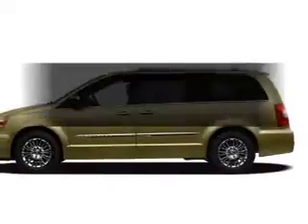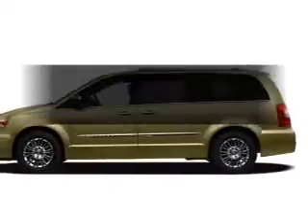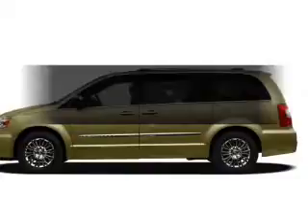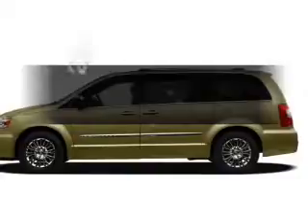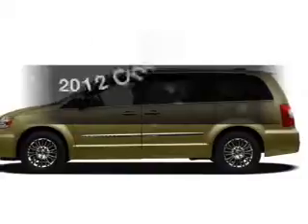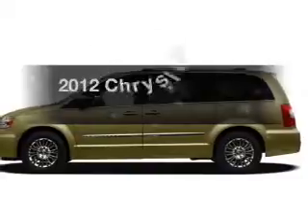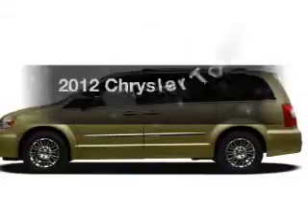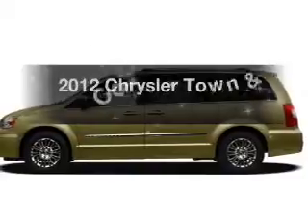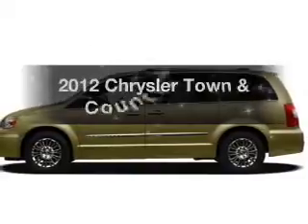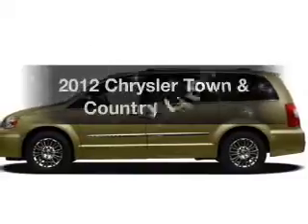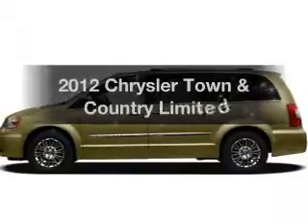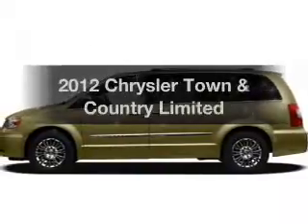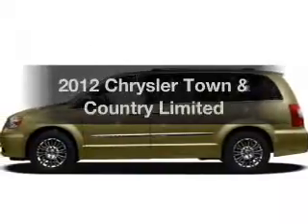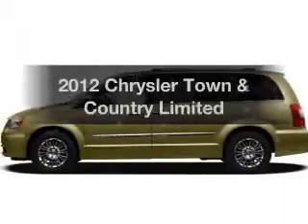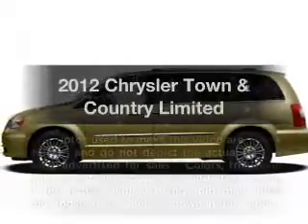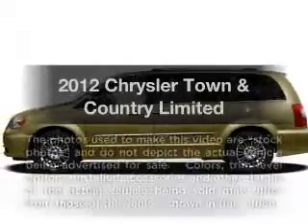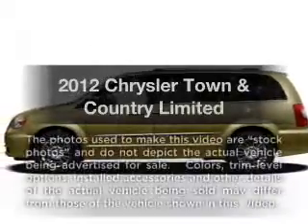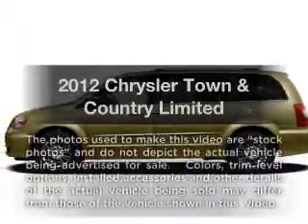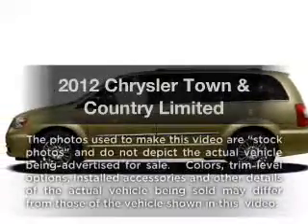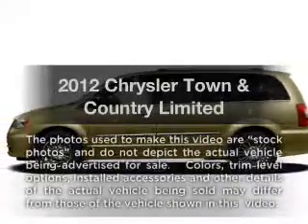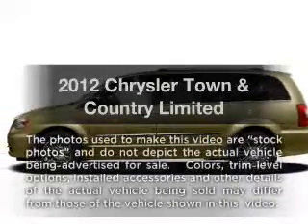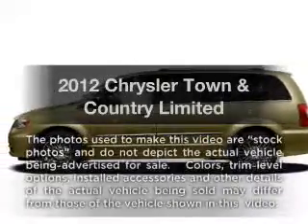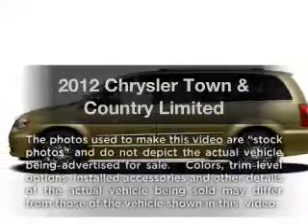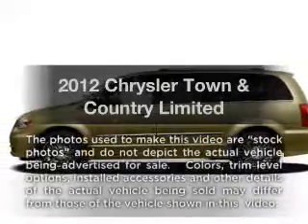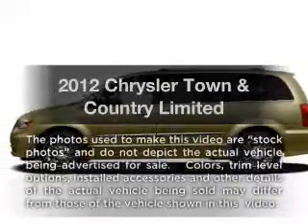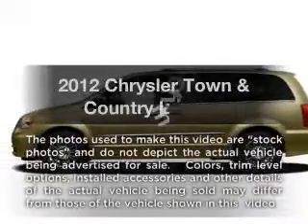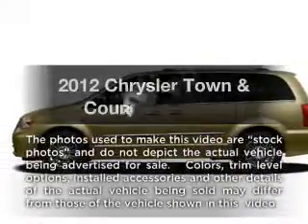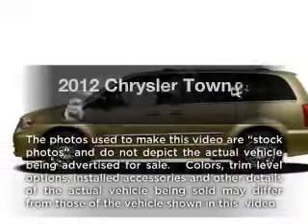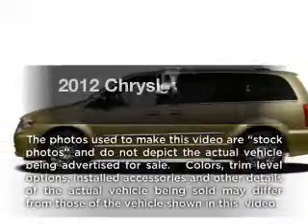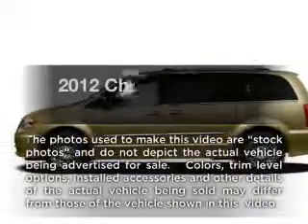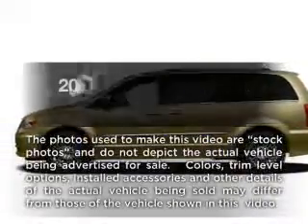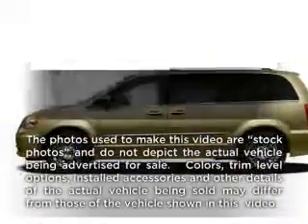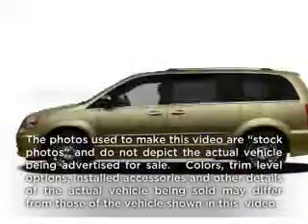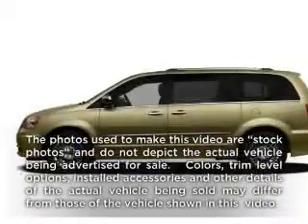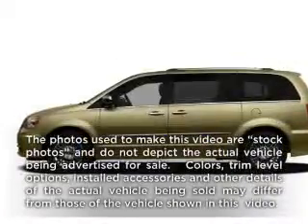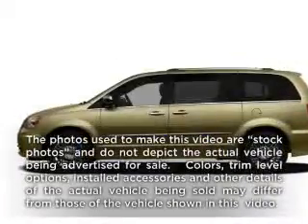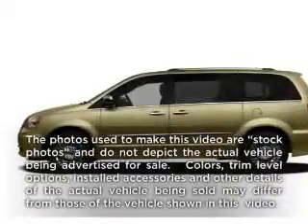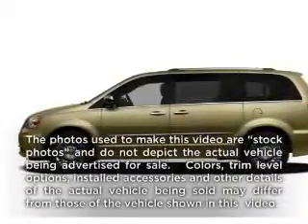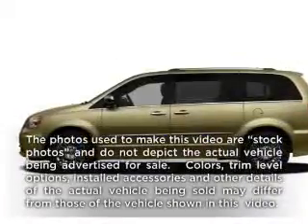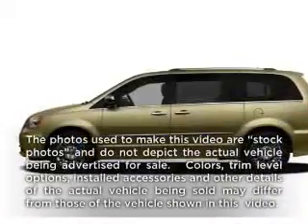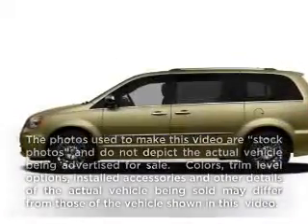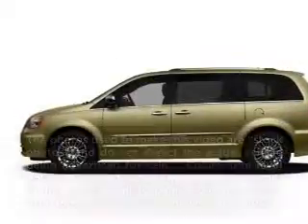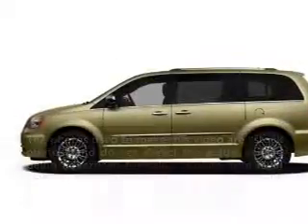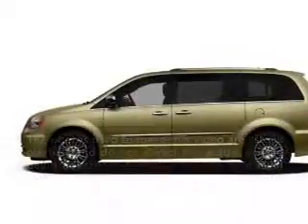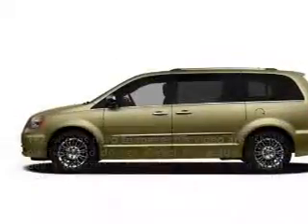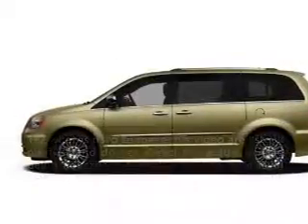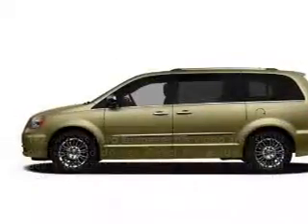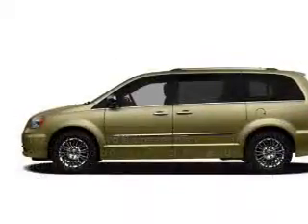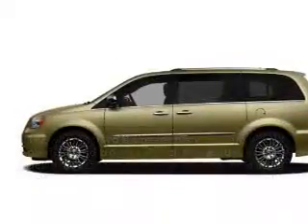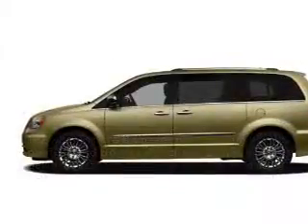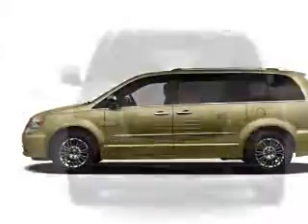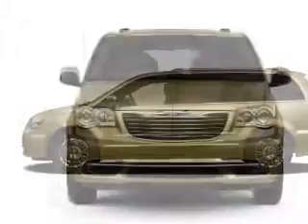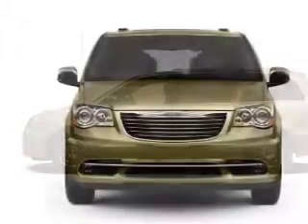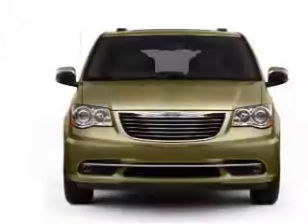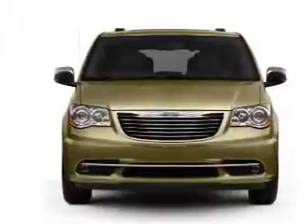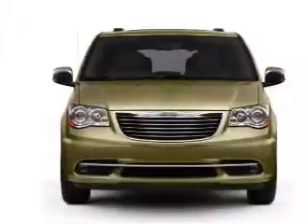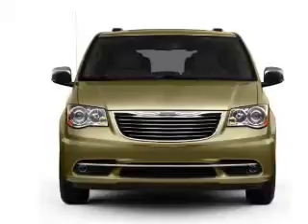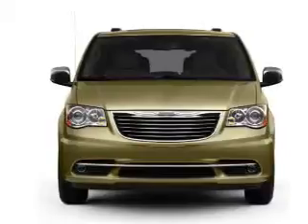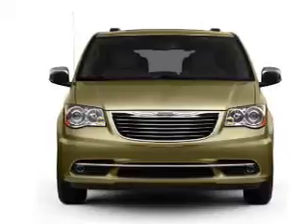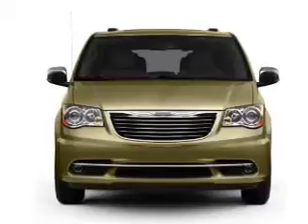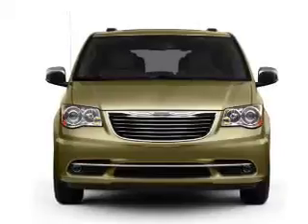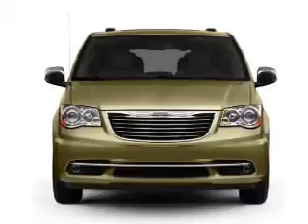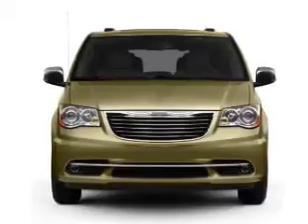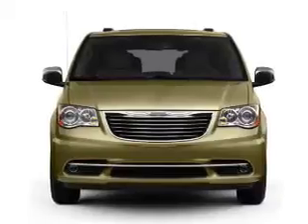Presenting the 2012 Chrysler Town & Country. If you're looking for an automobile with great attributes, look no further.